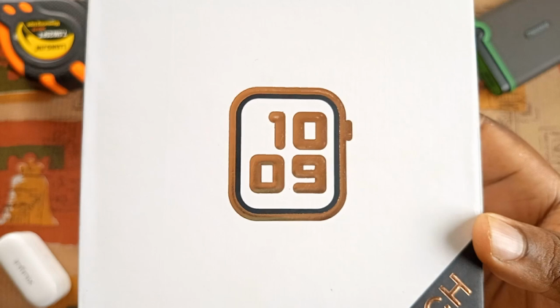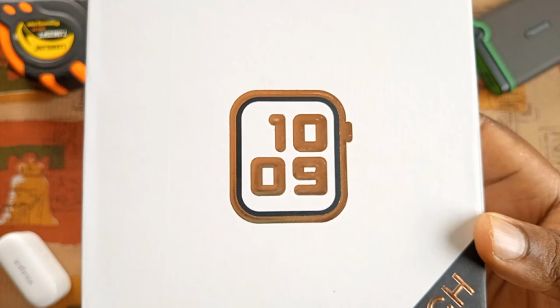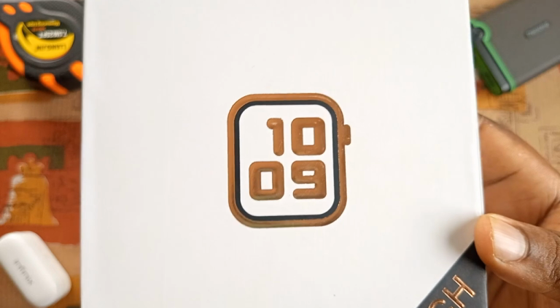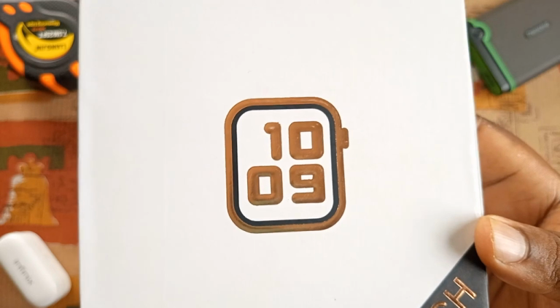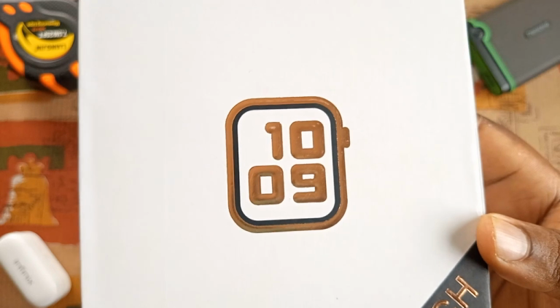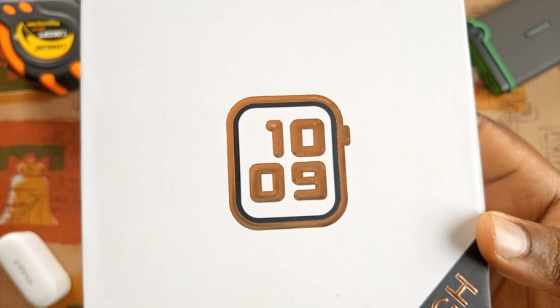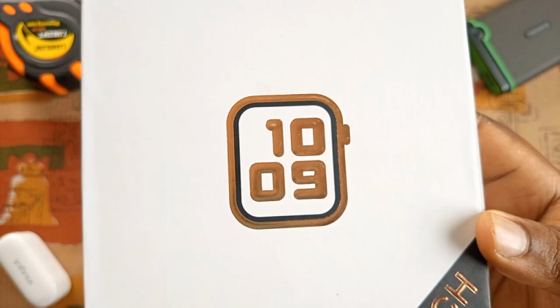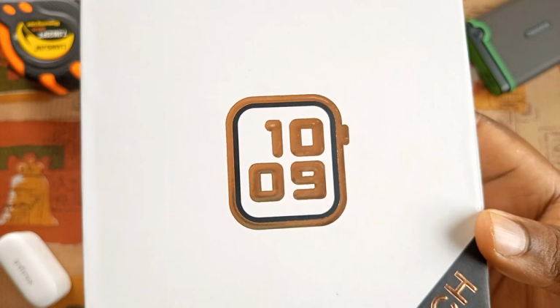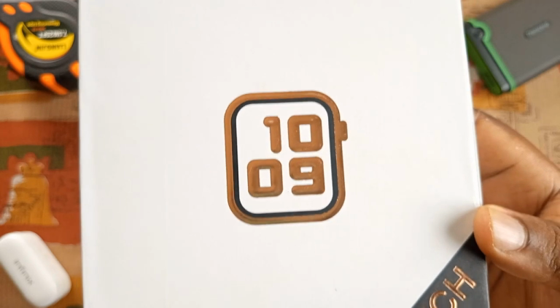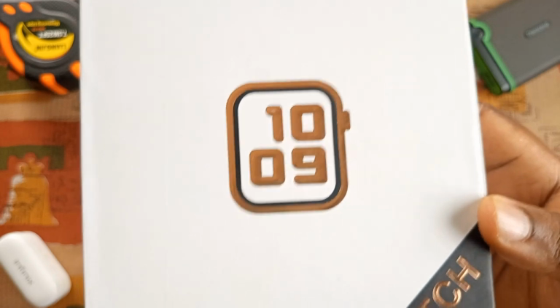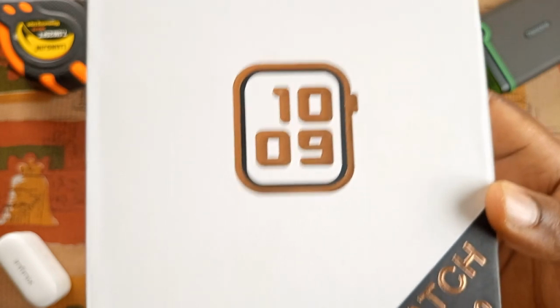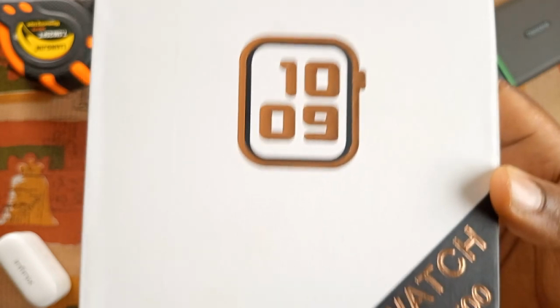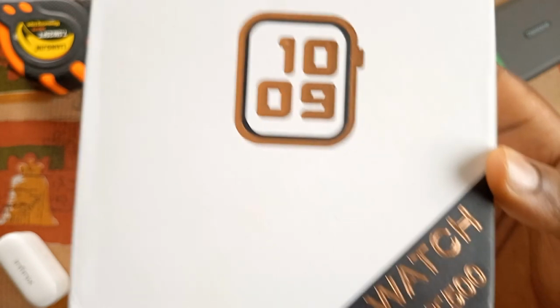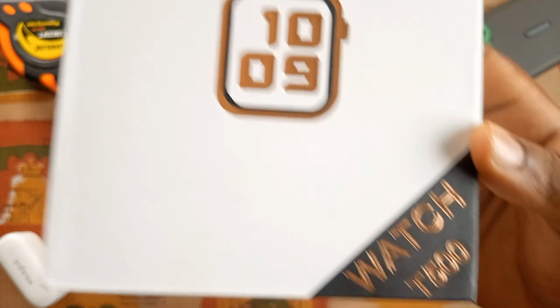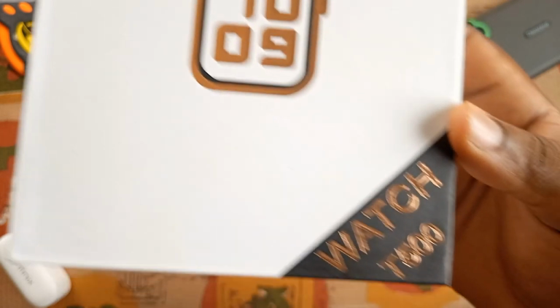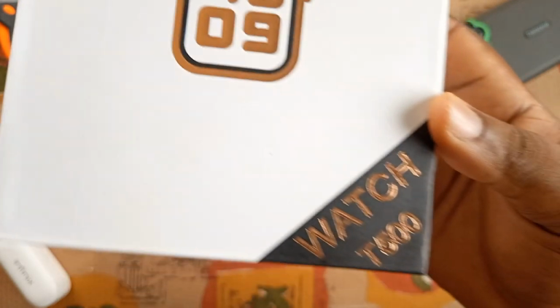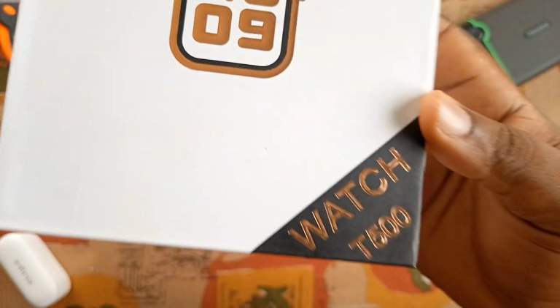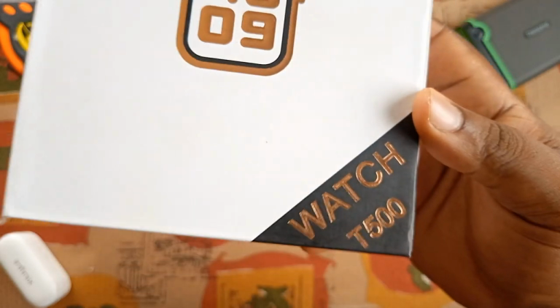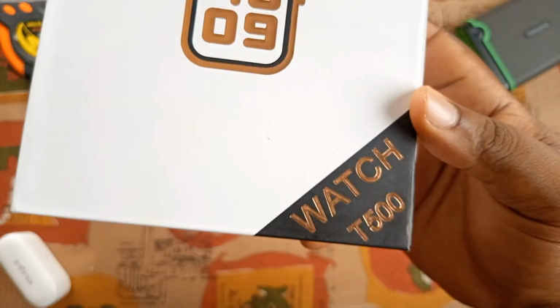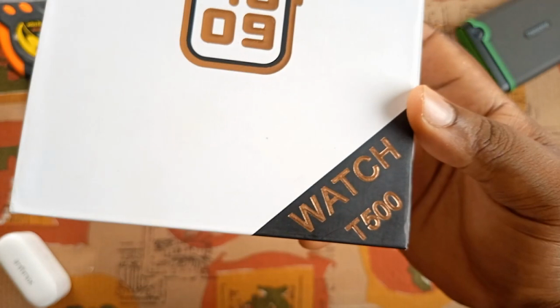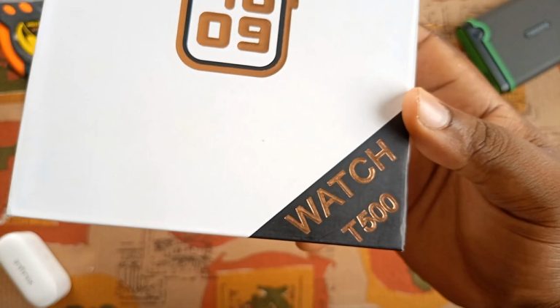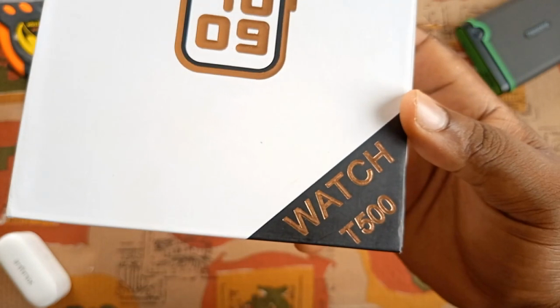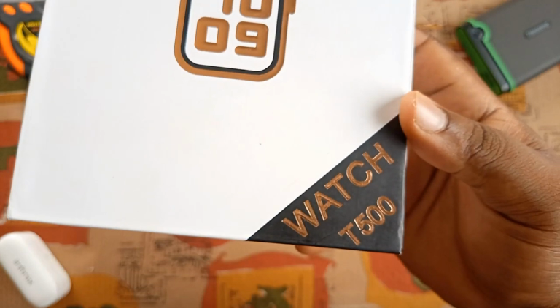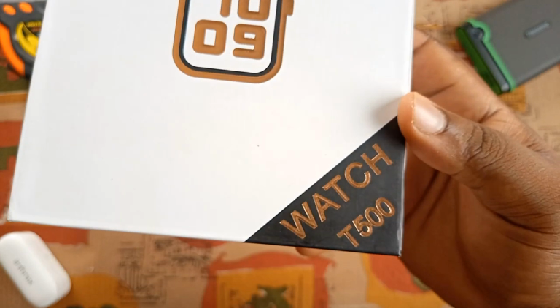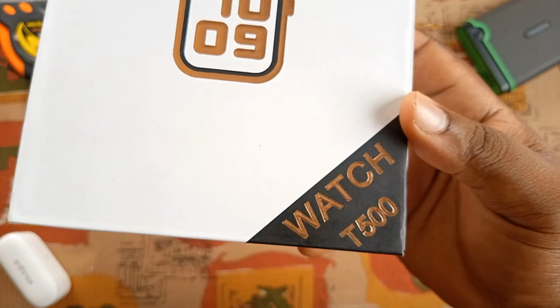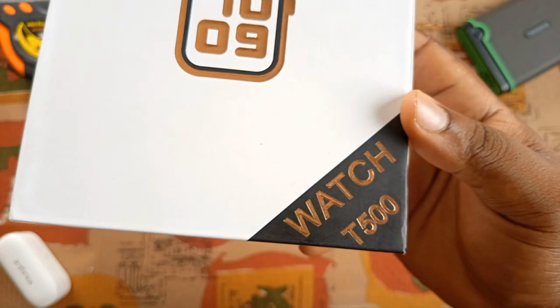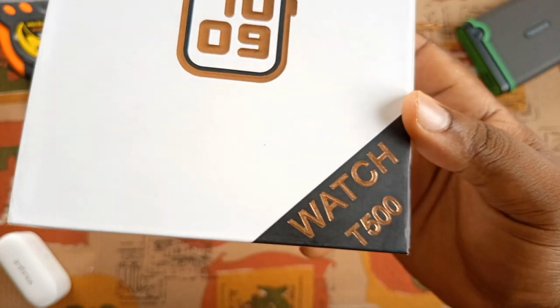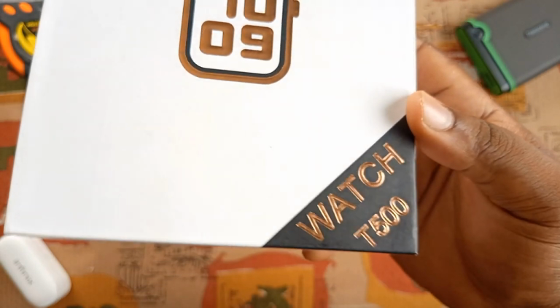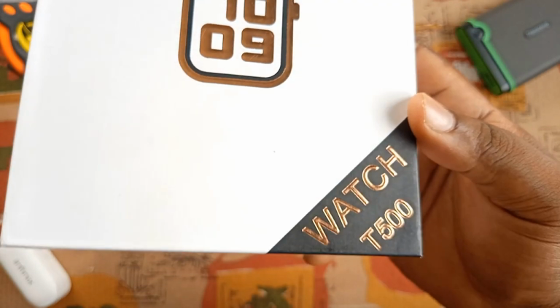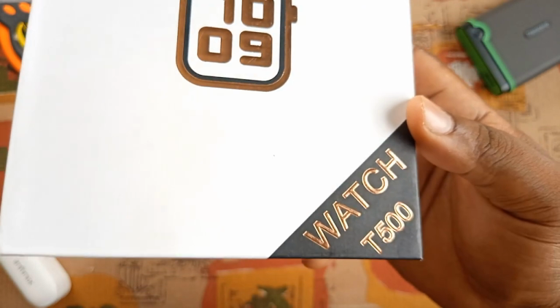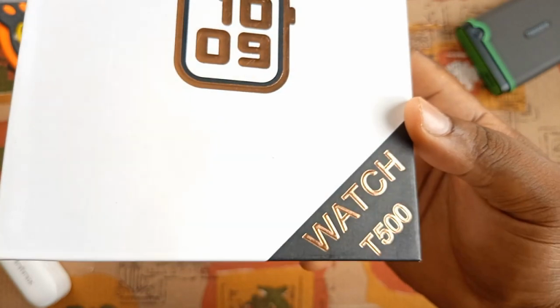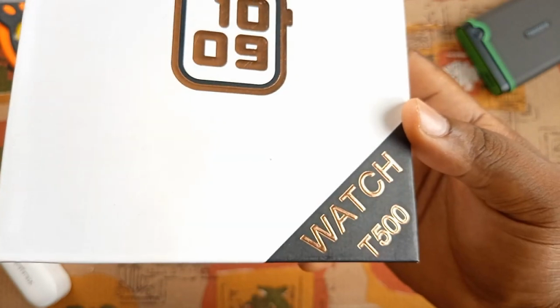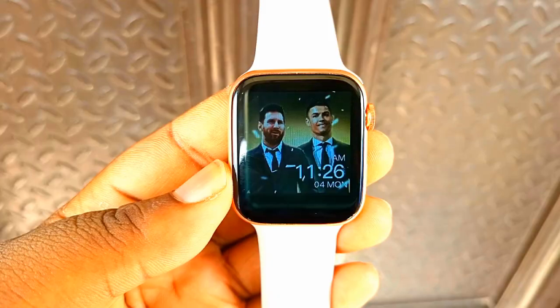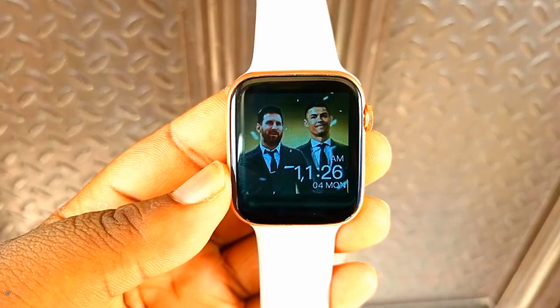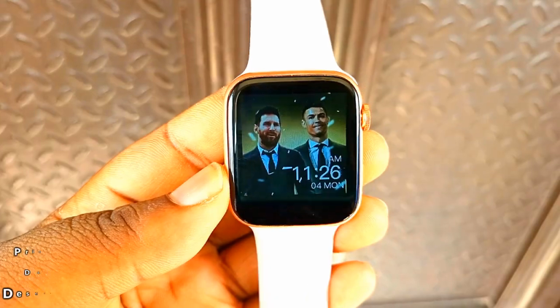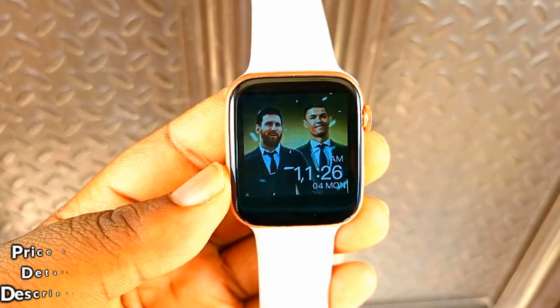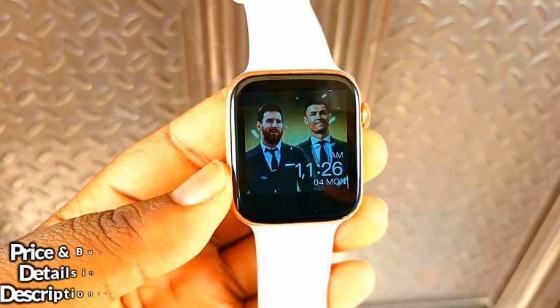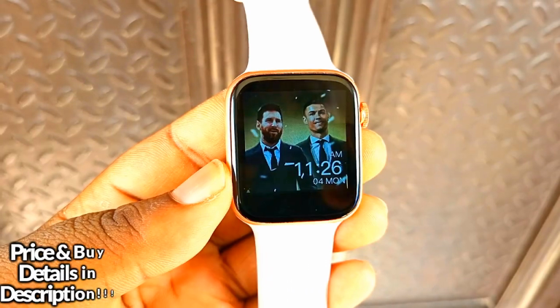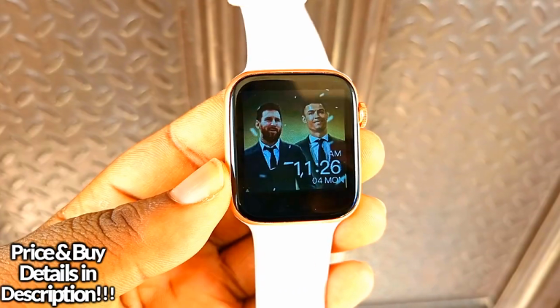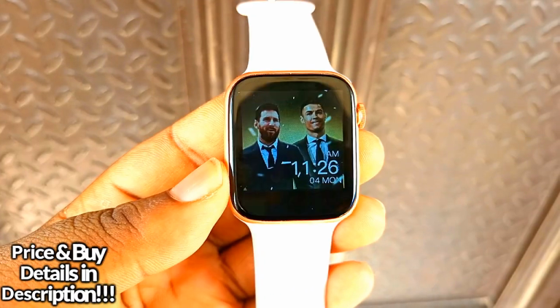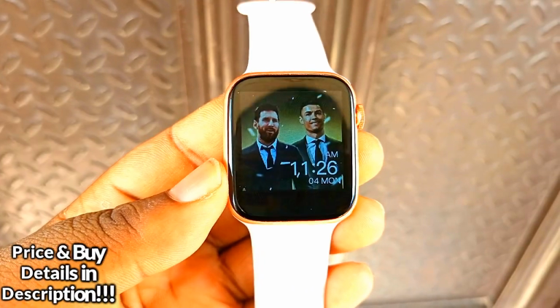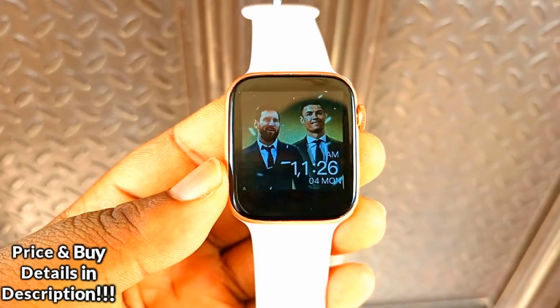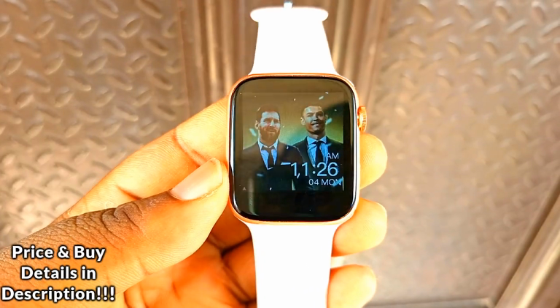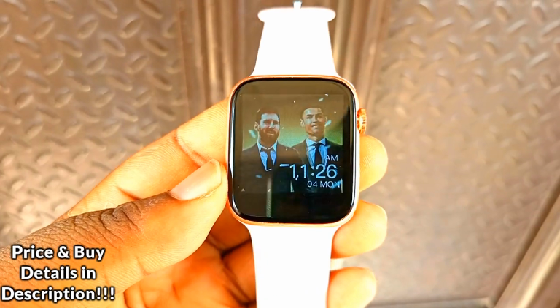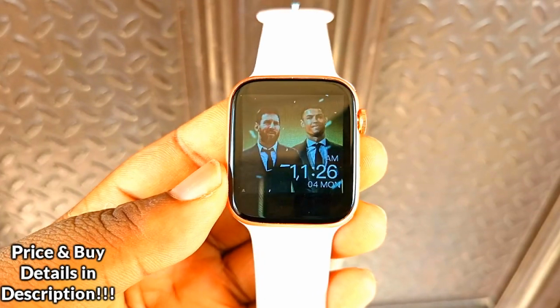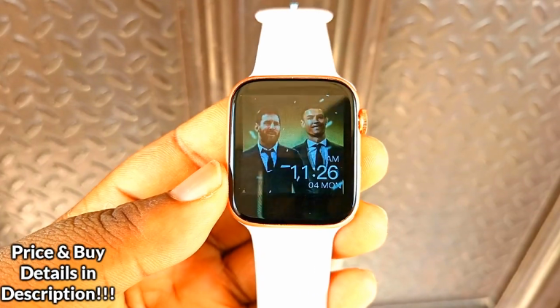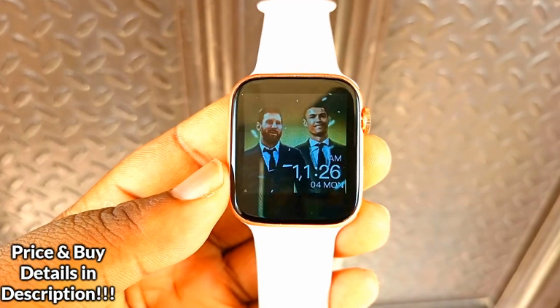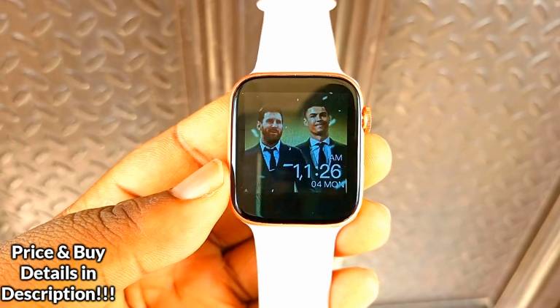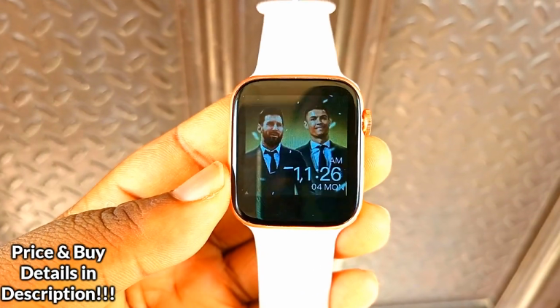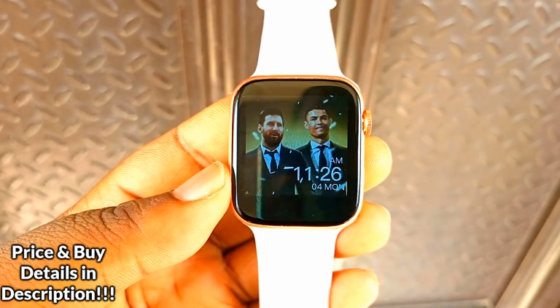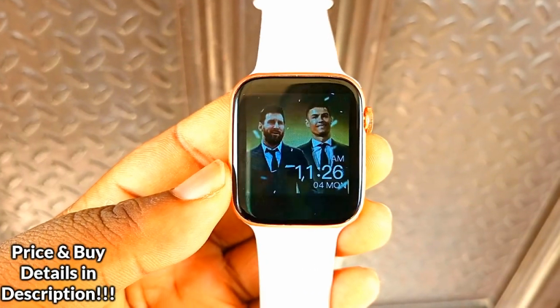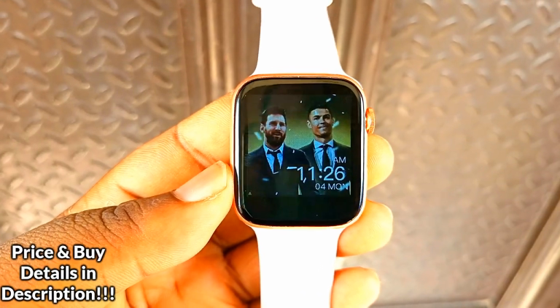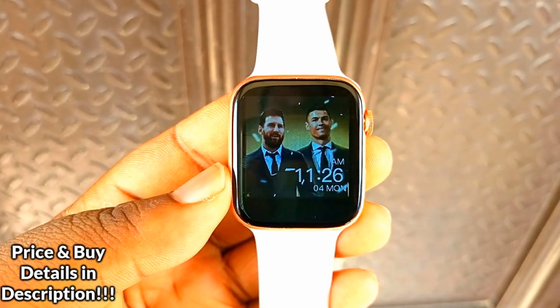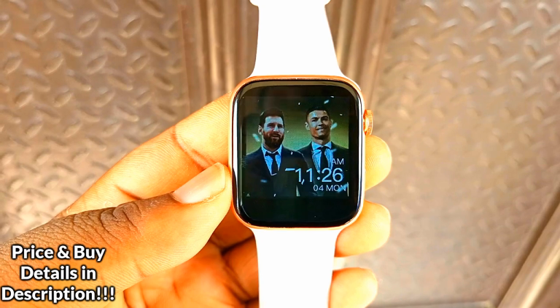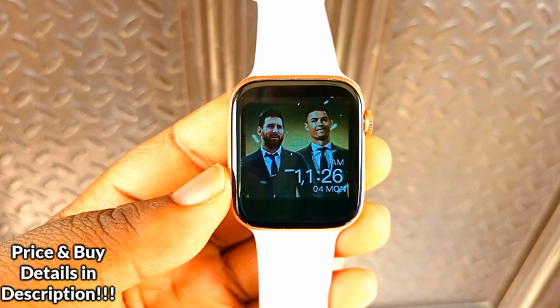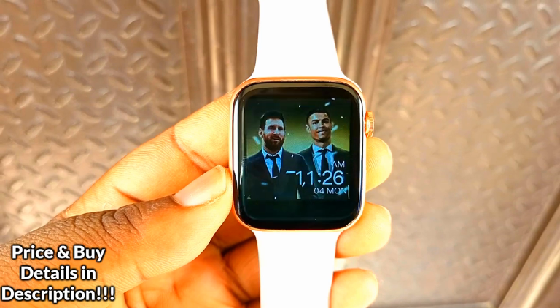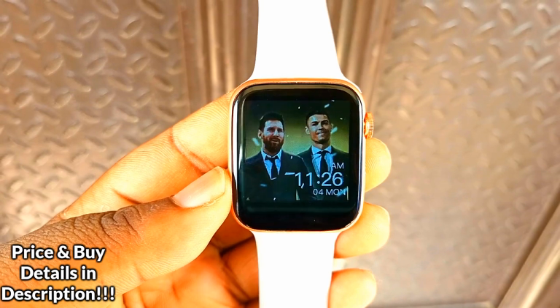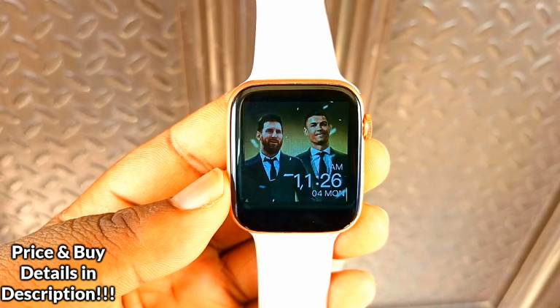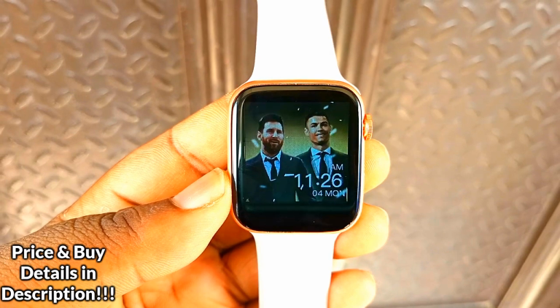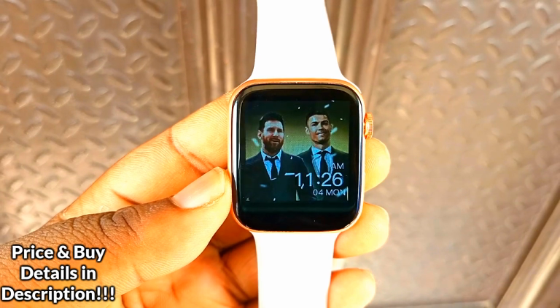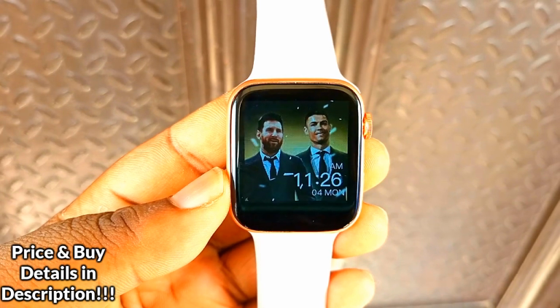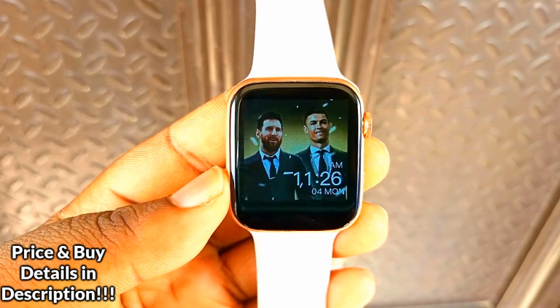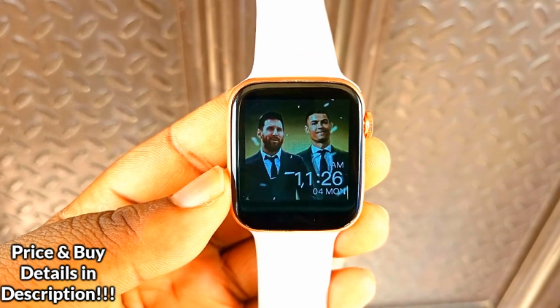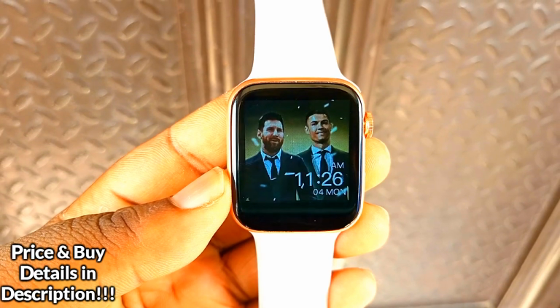This is the T500 smartwatch. I've been using it for some days now and I've been able to test the reliability of this smartwatch.